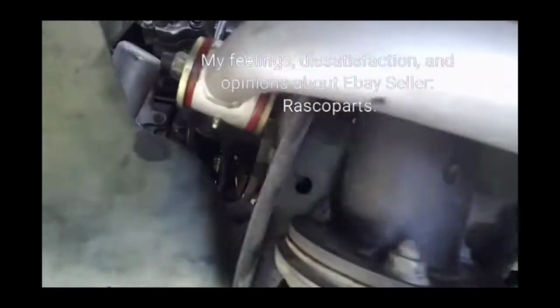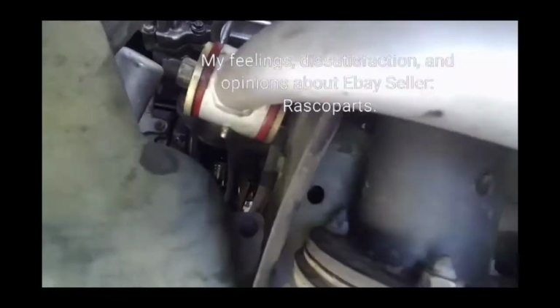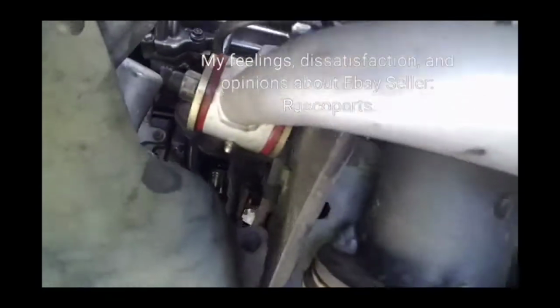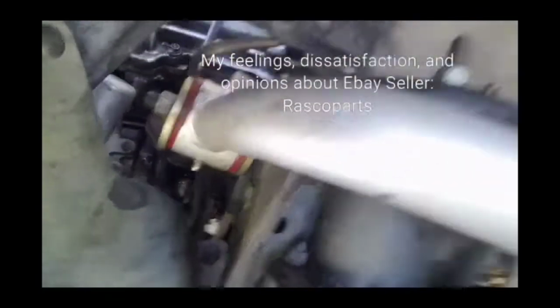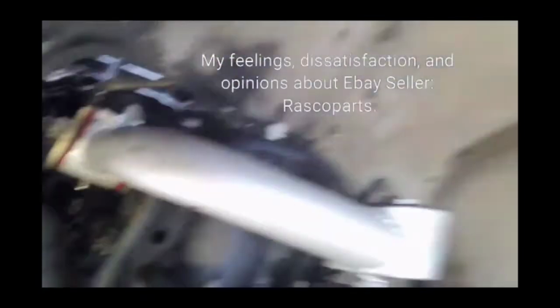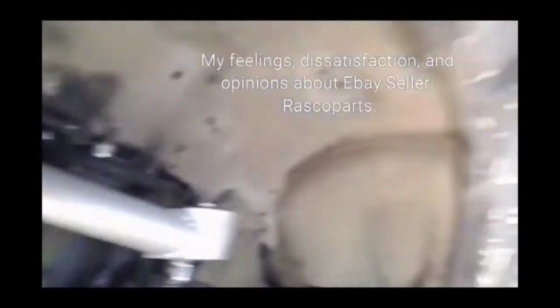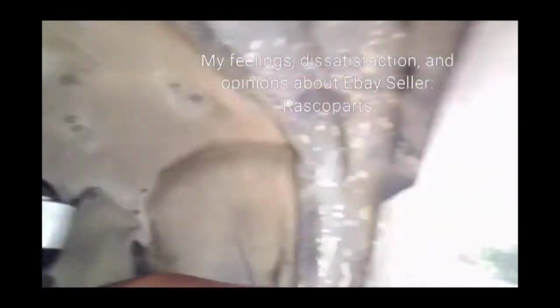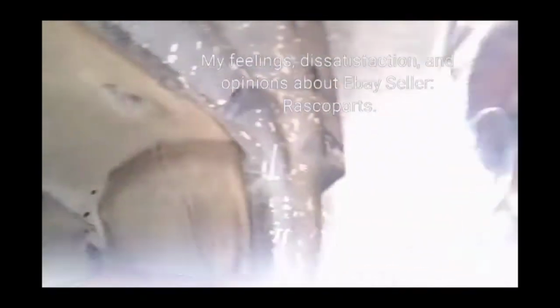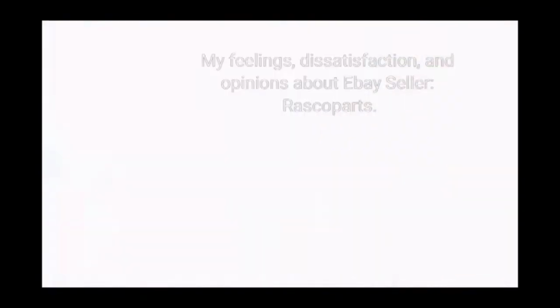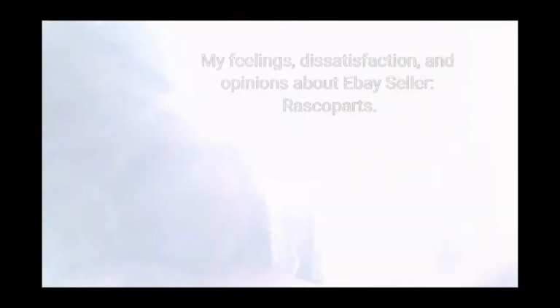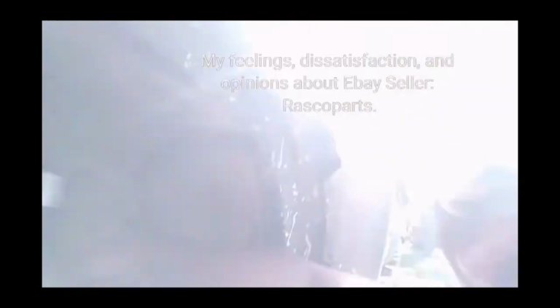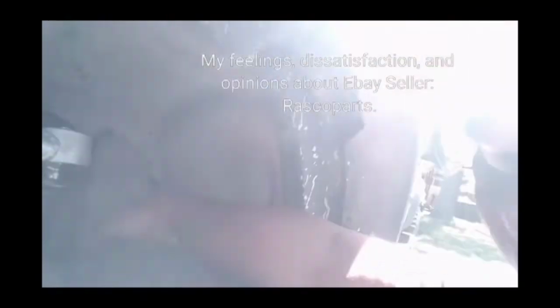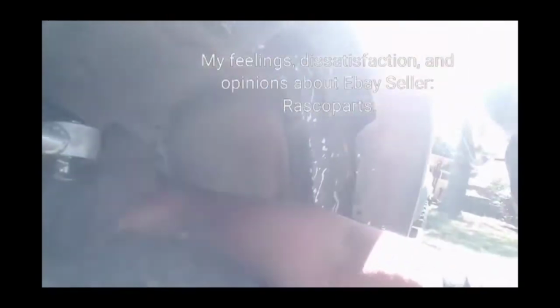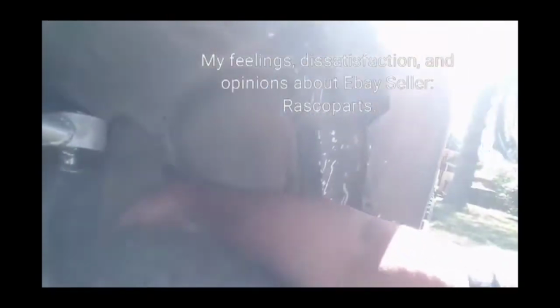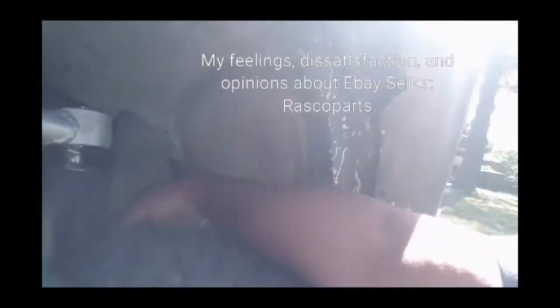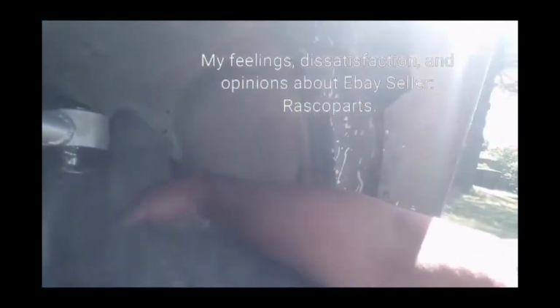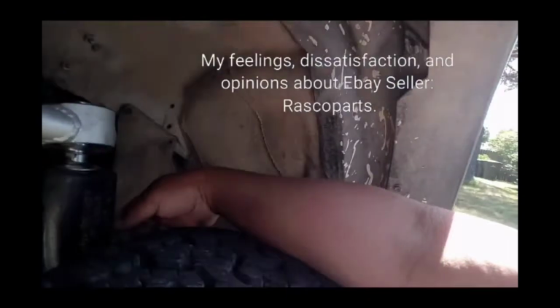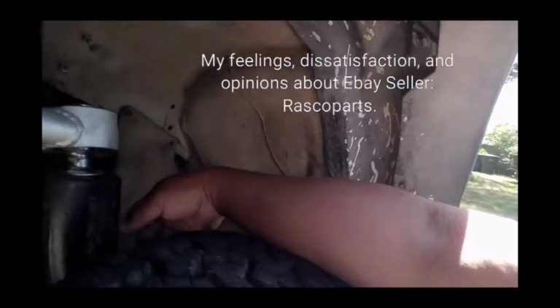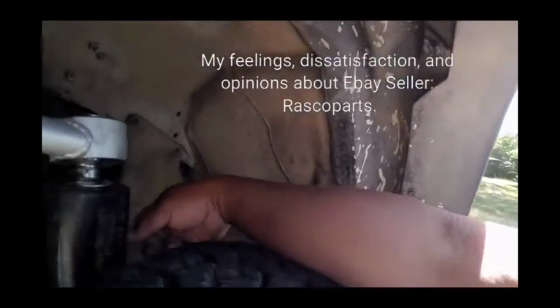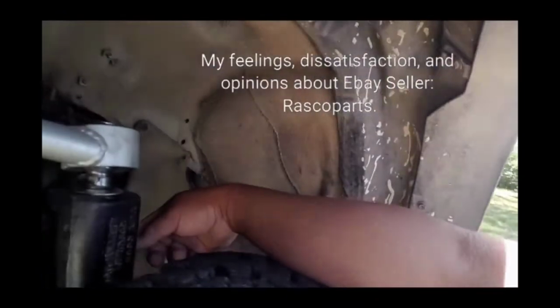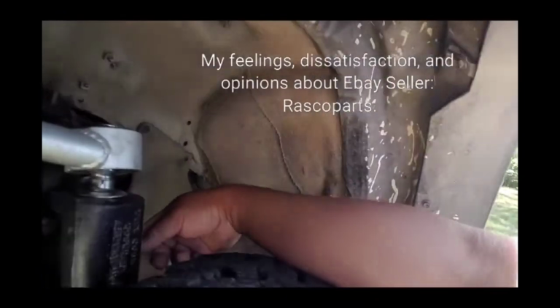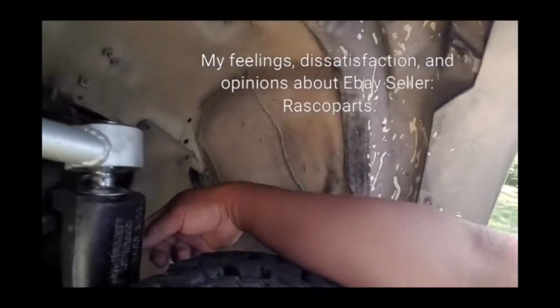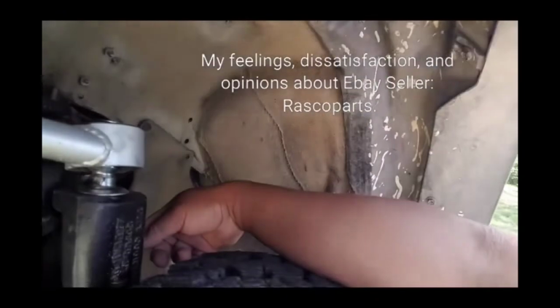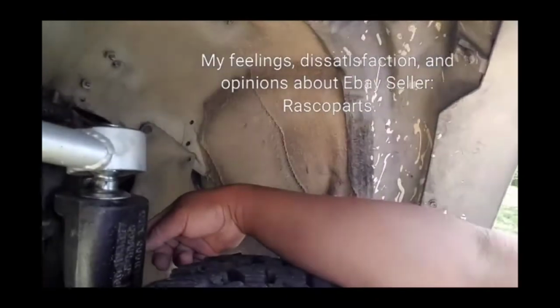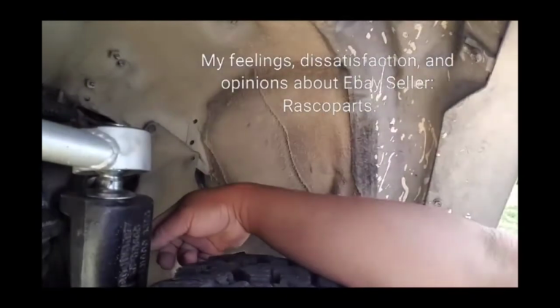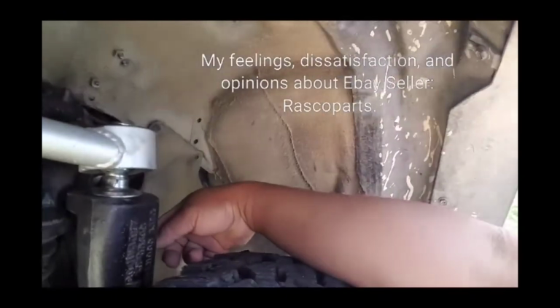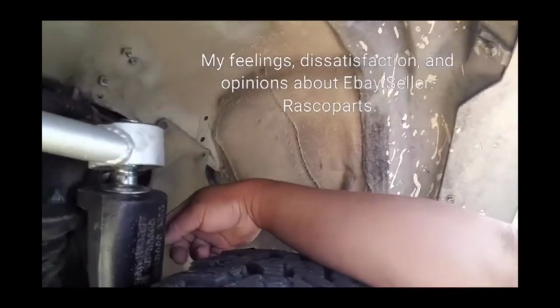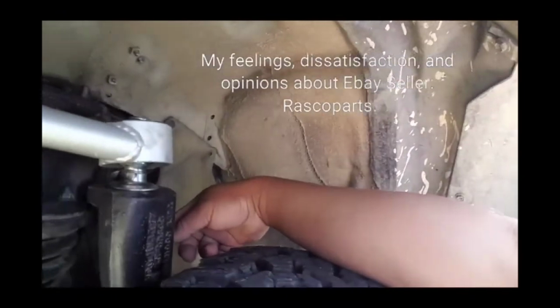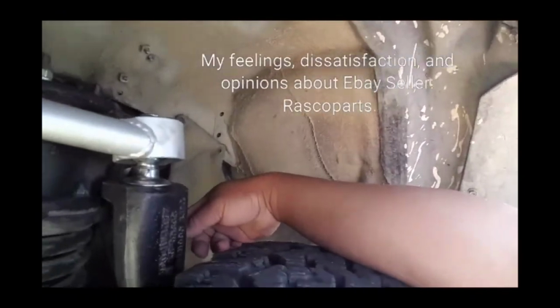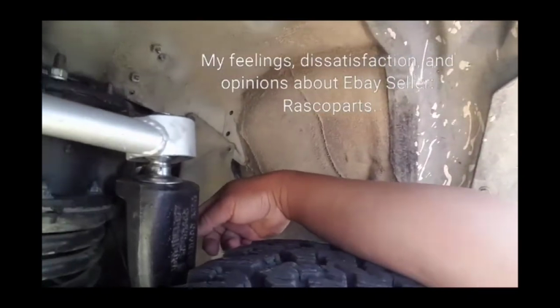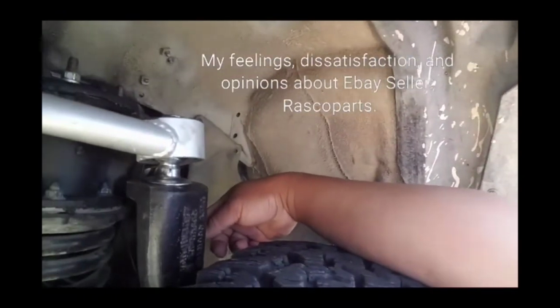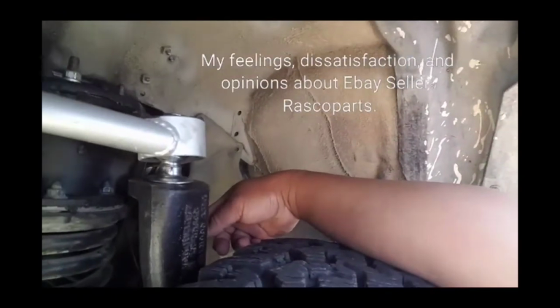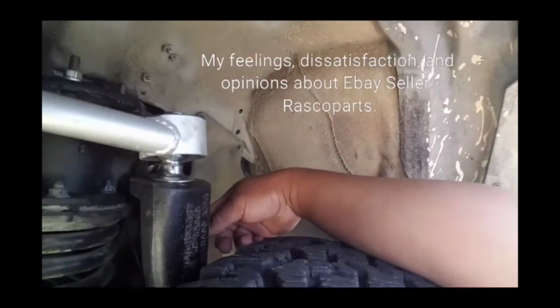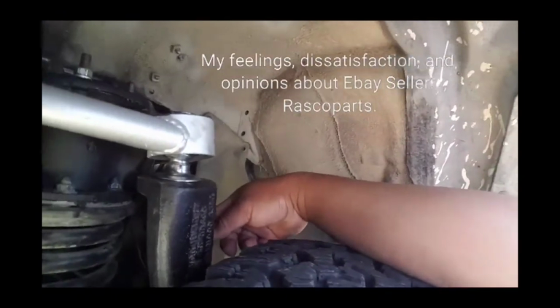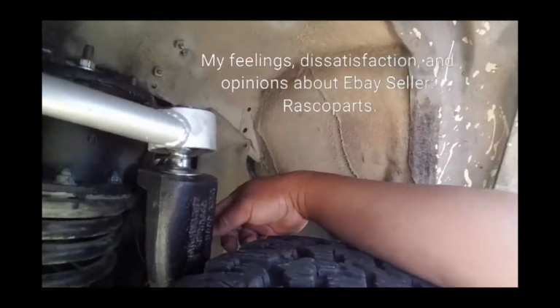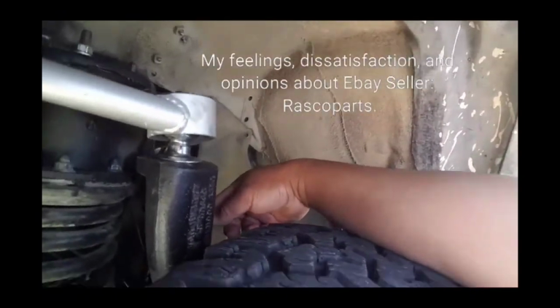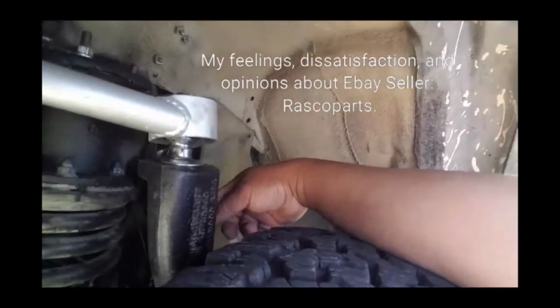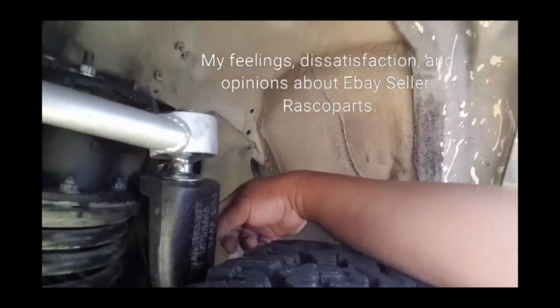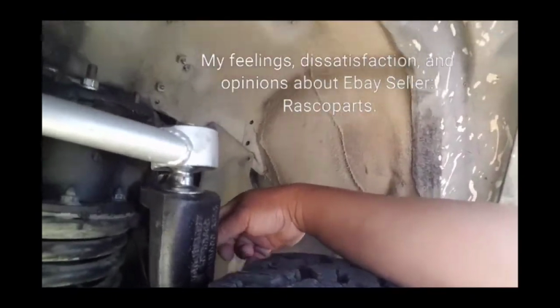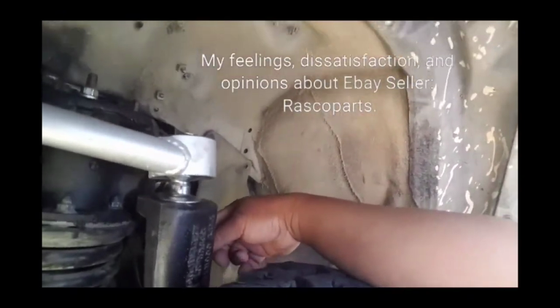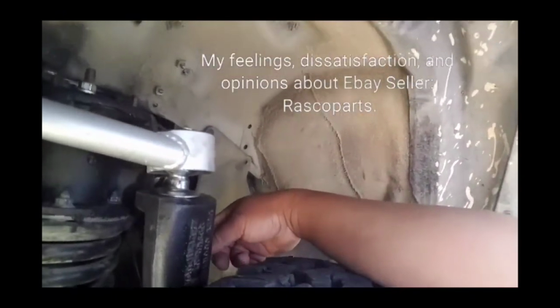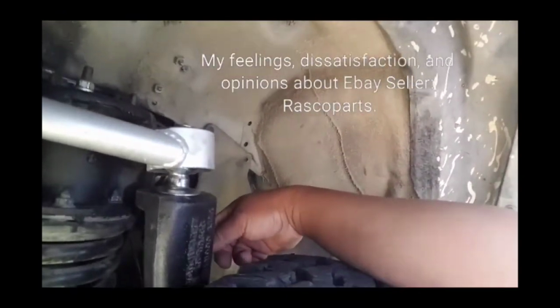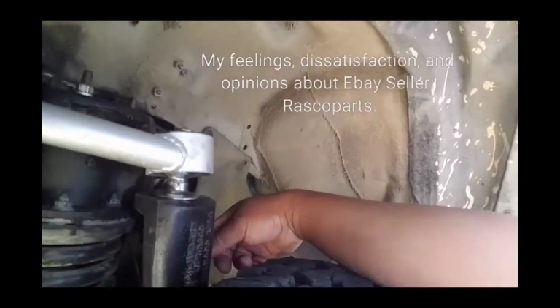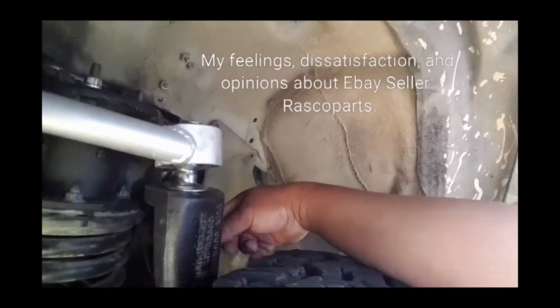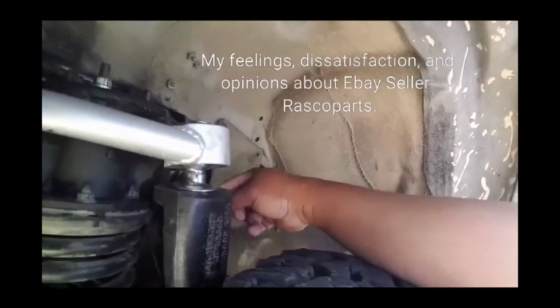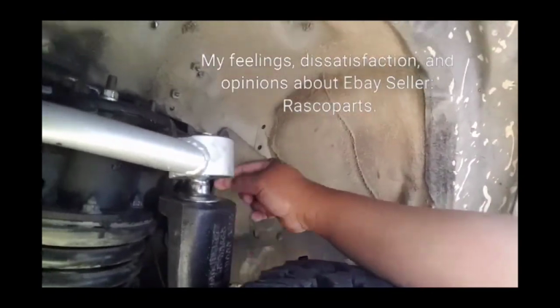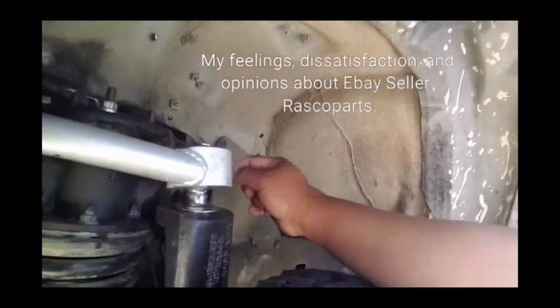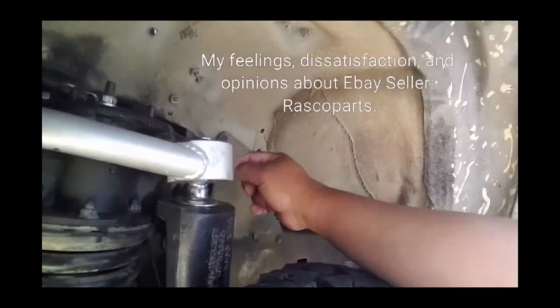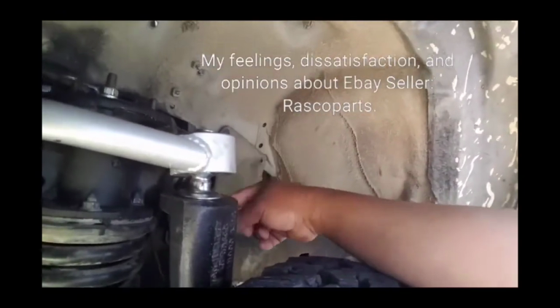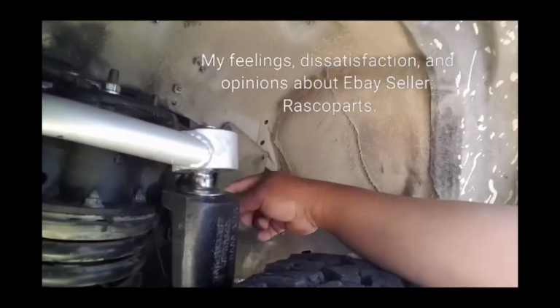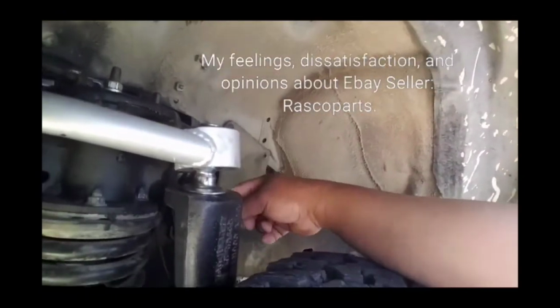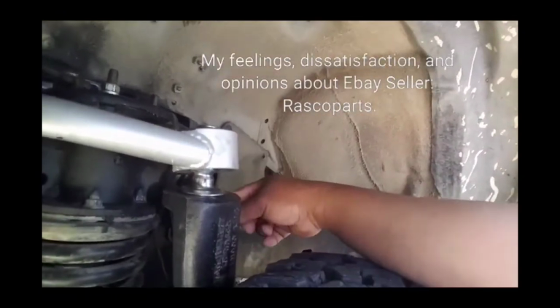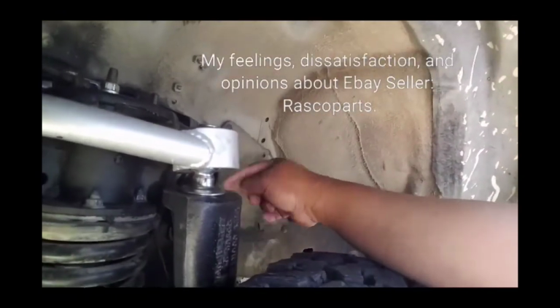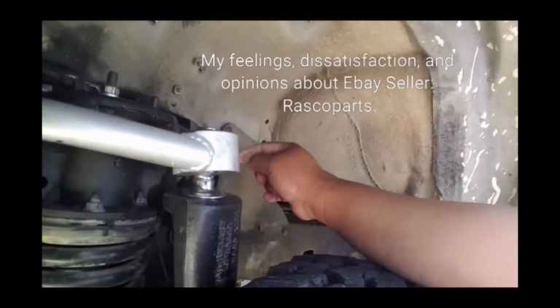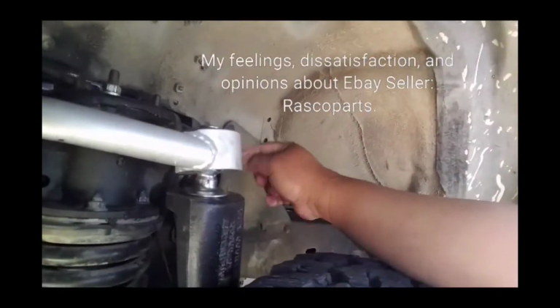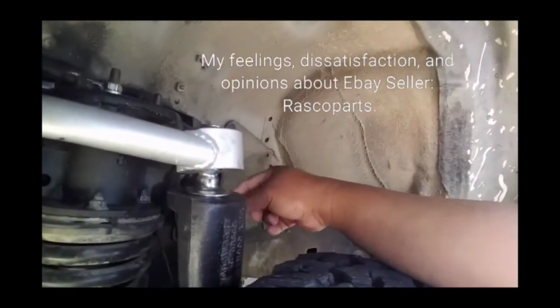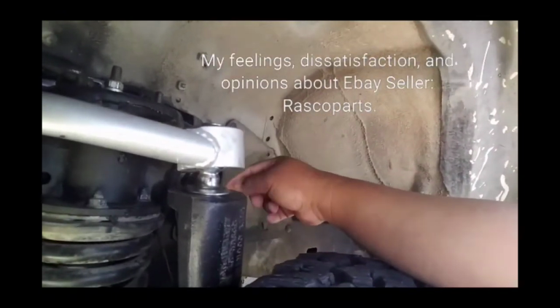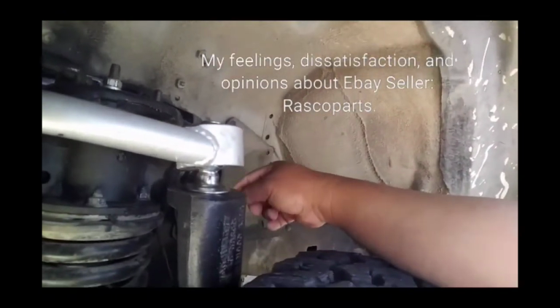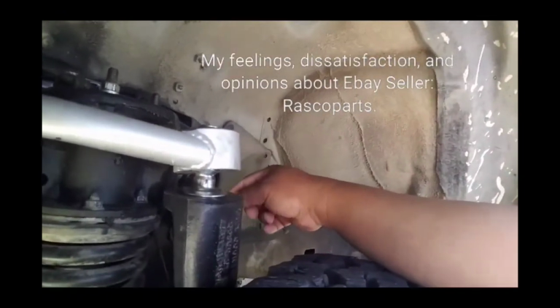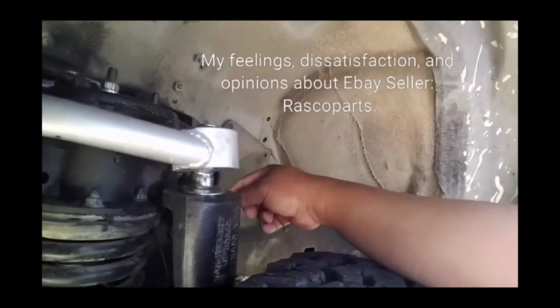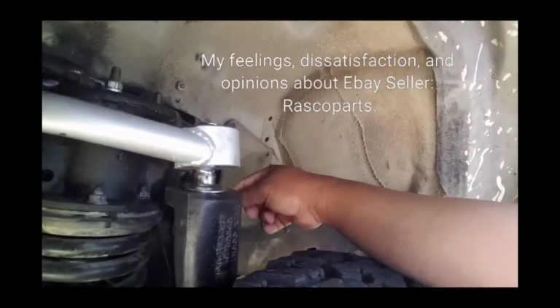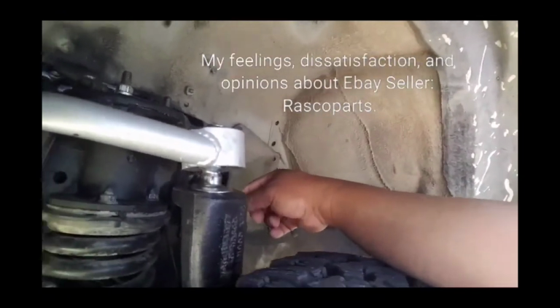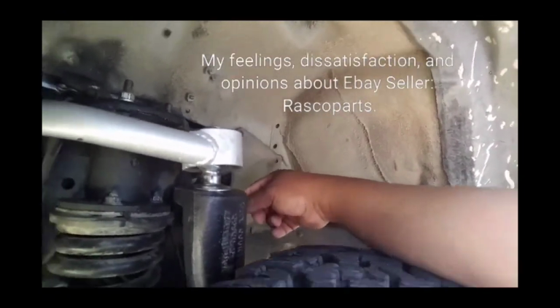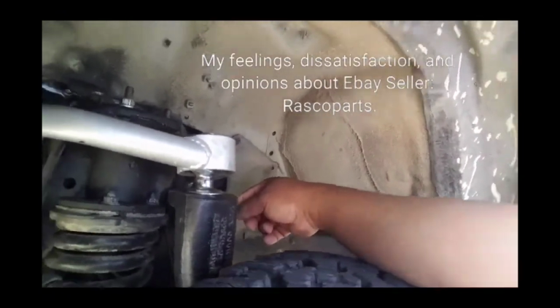This is a precursor to a bad engine — well, it's already bad. It's a precursor to a worsening knock.